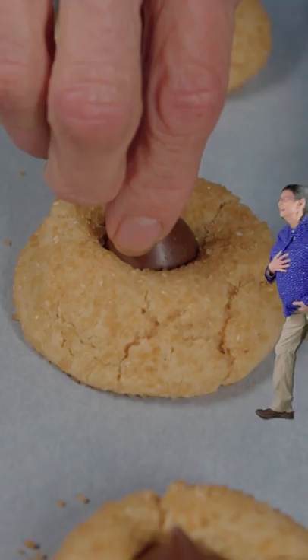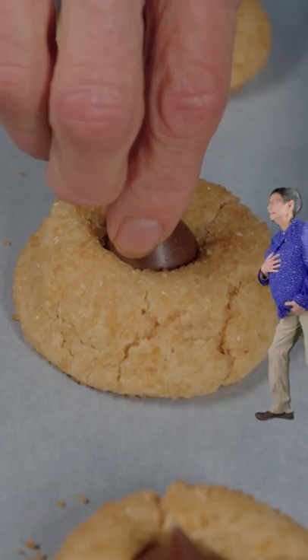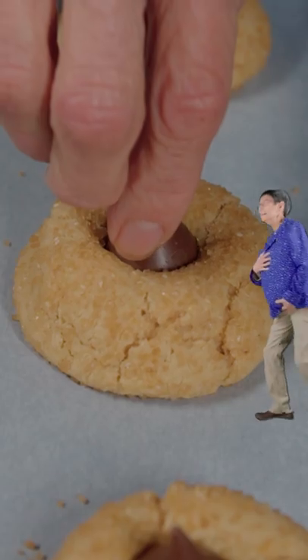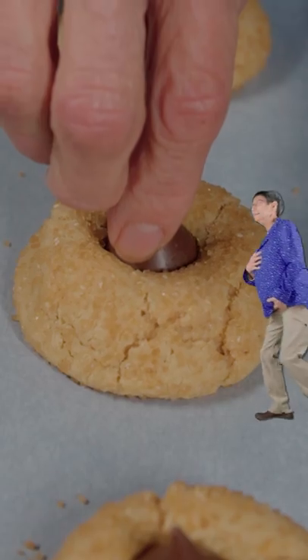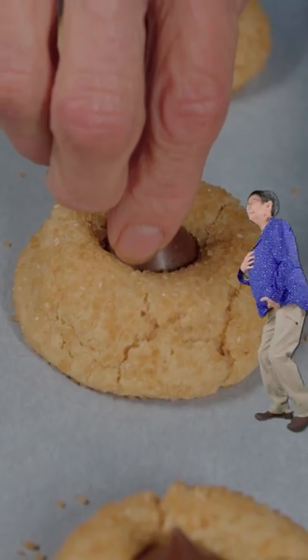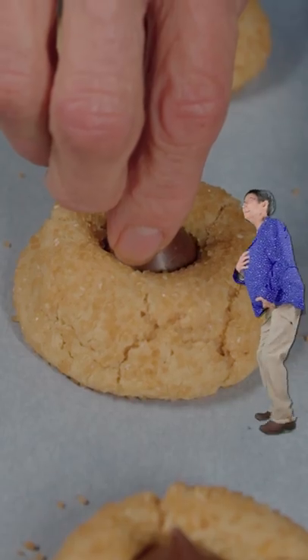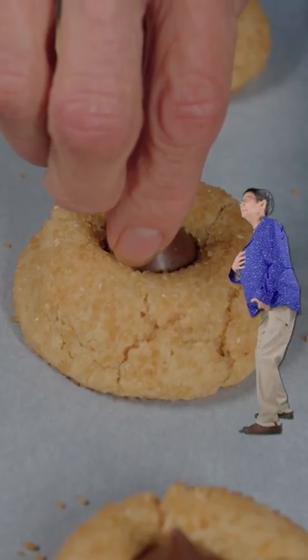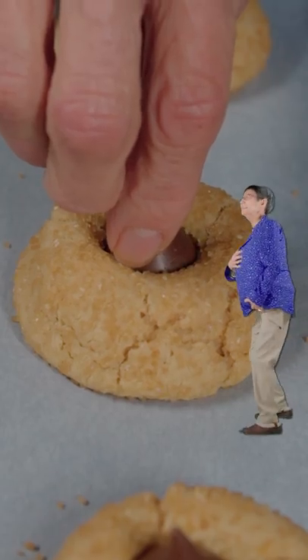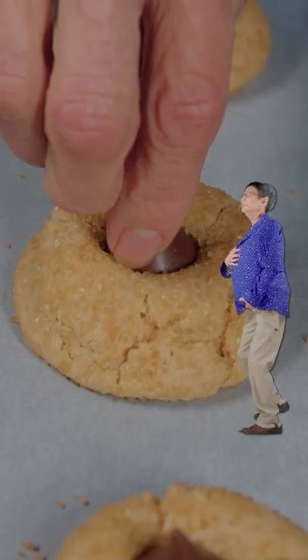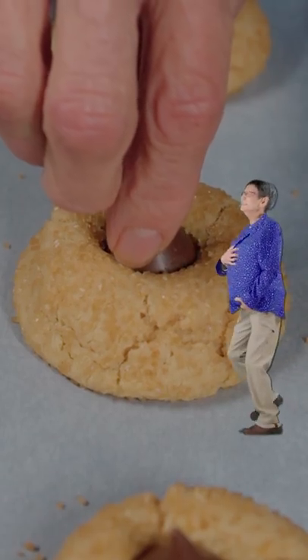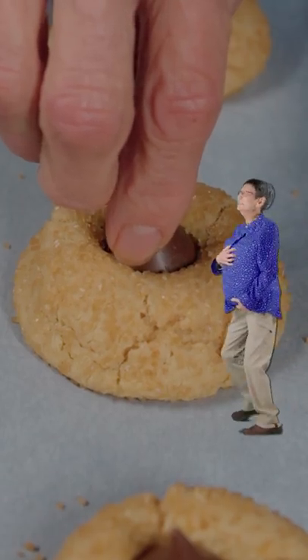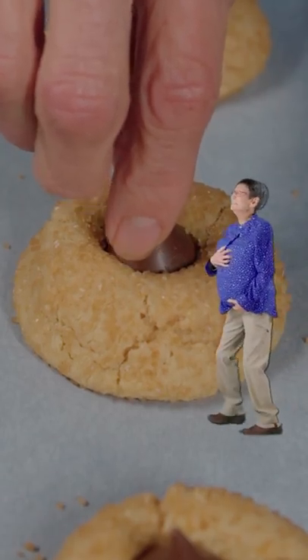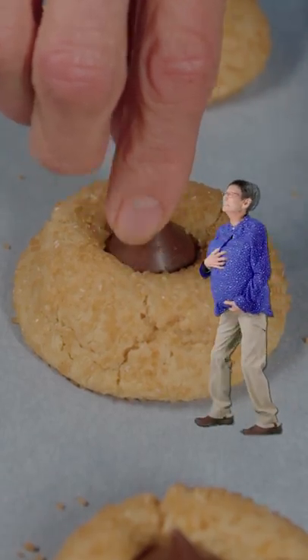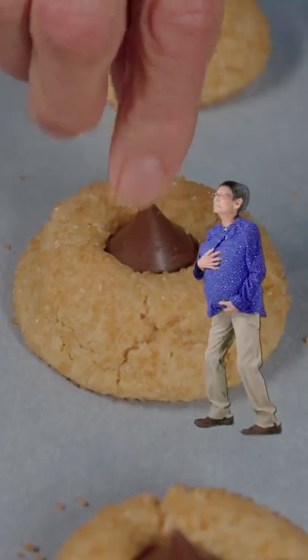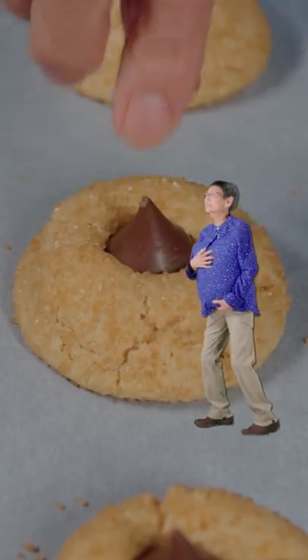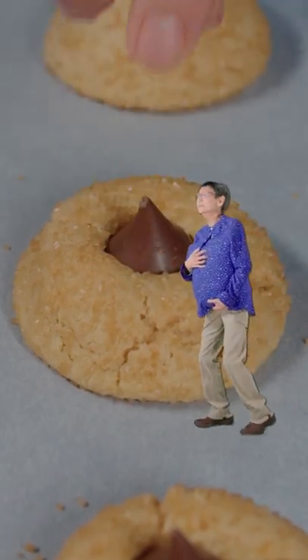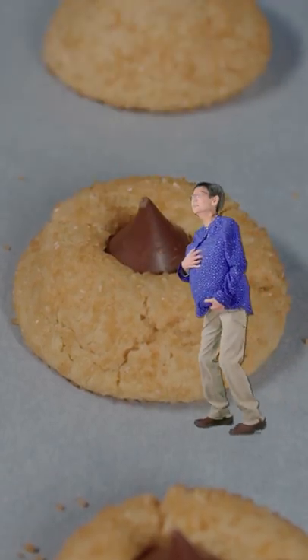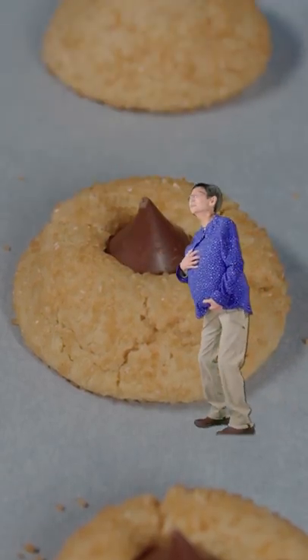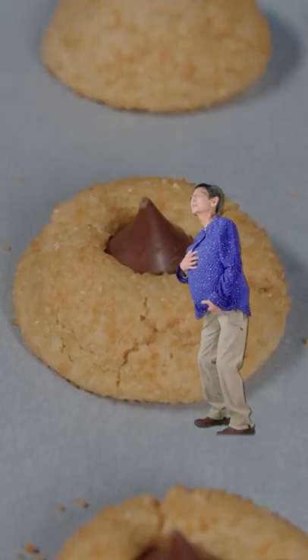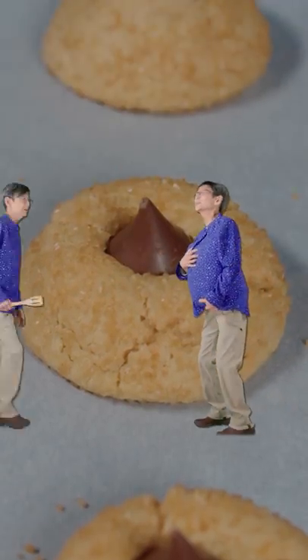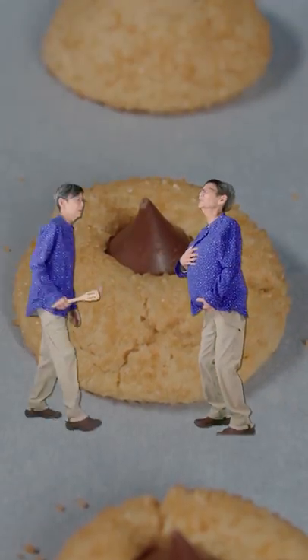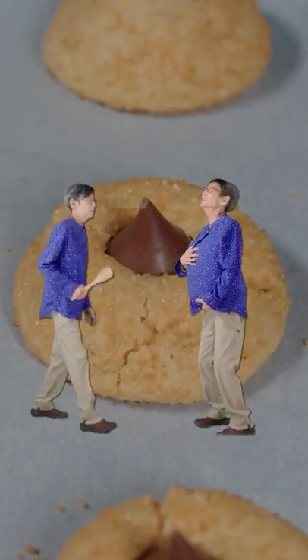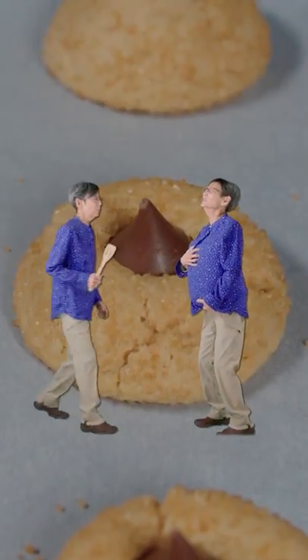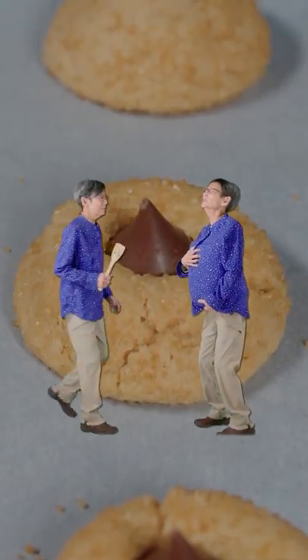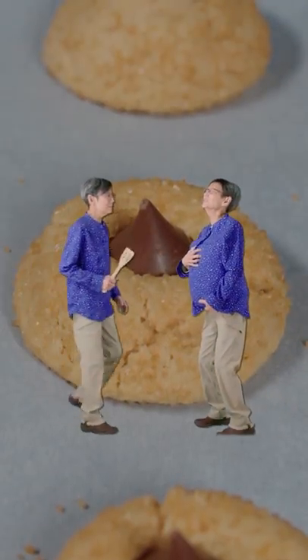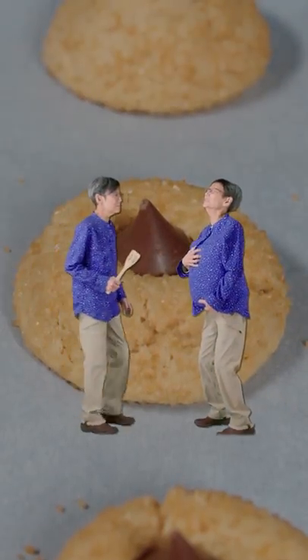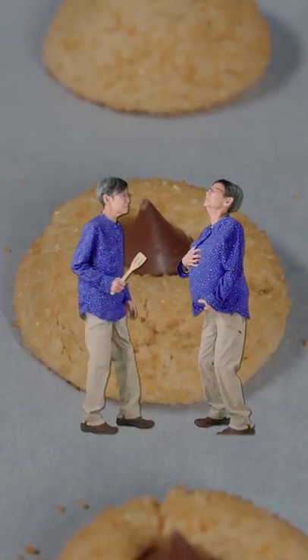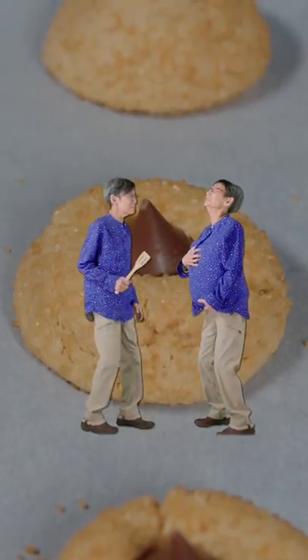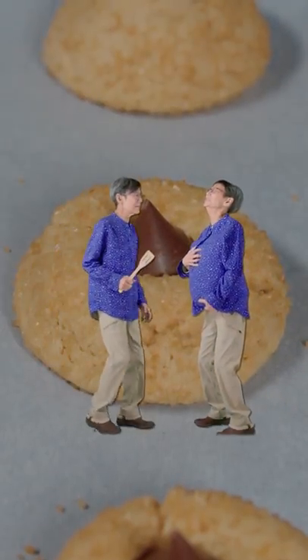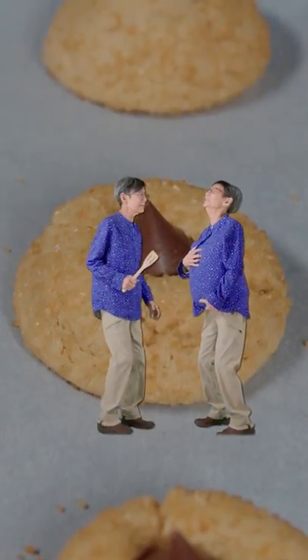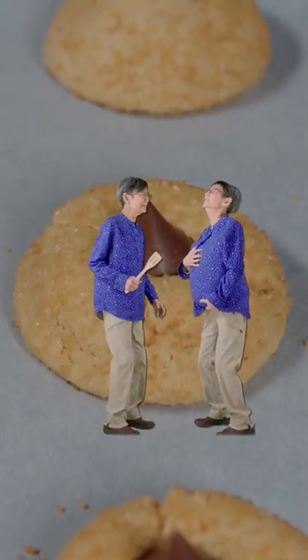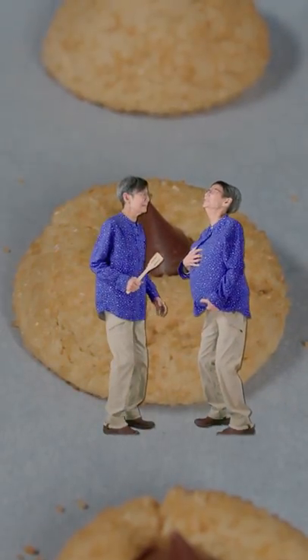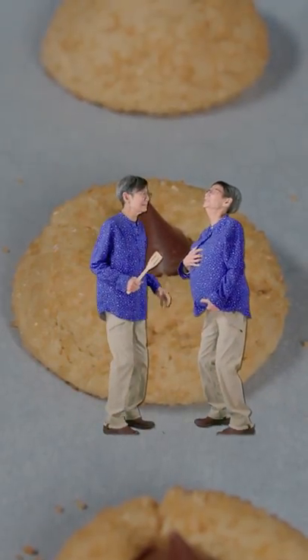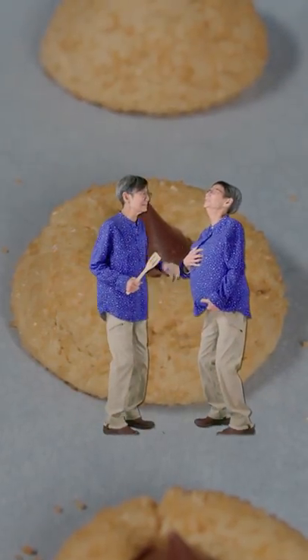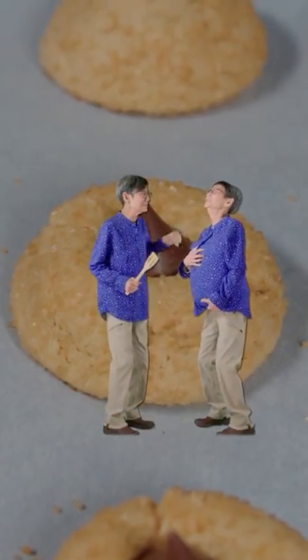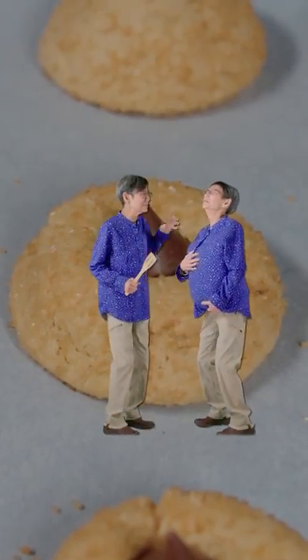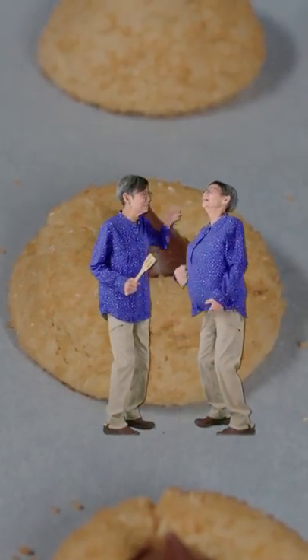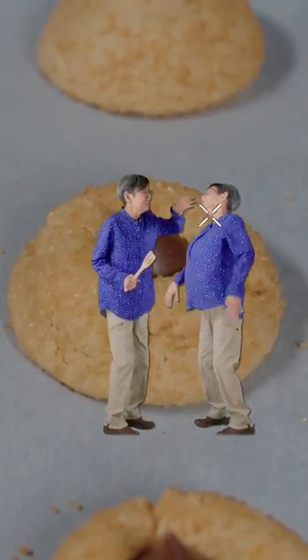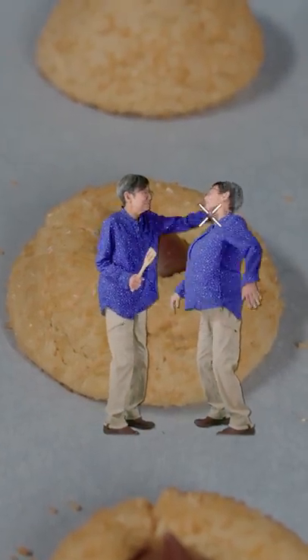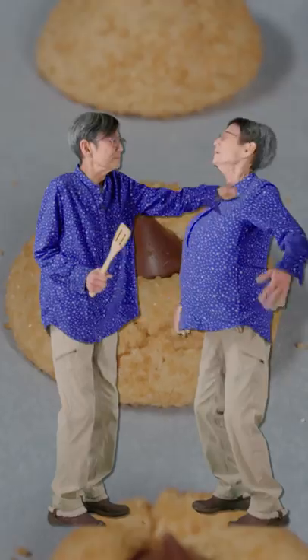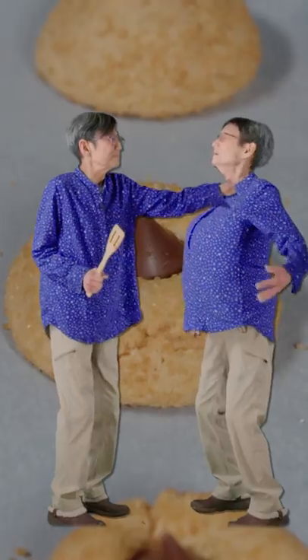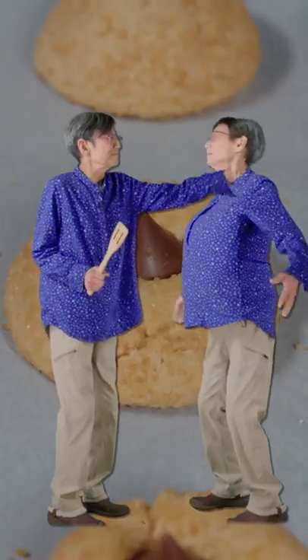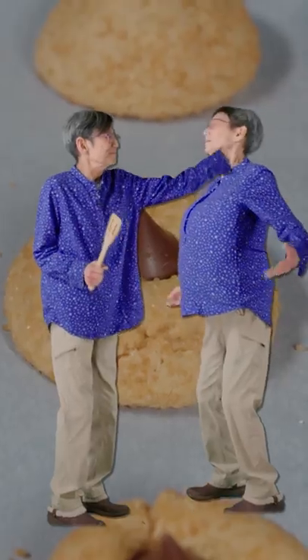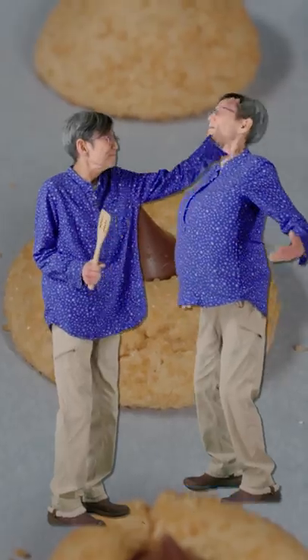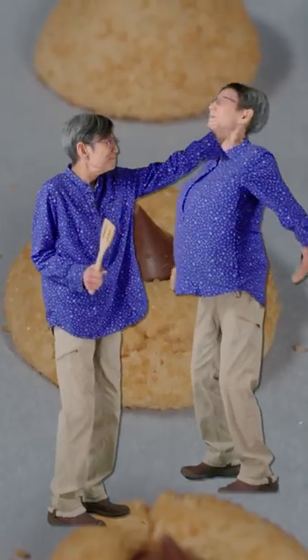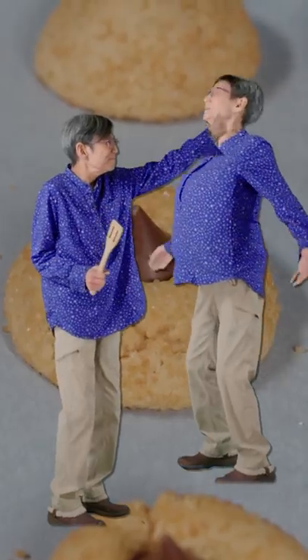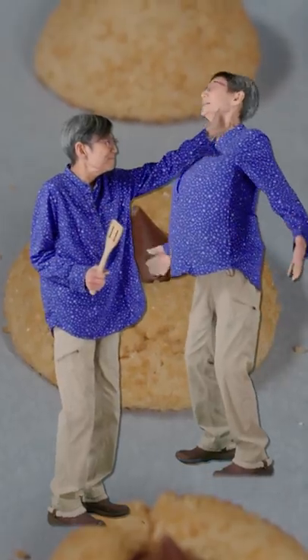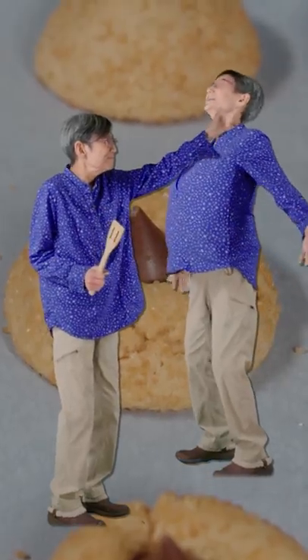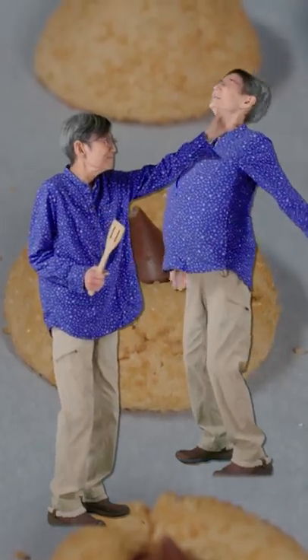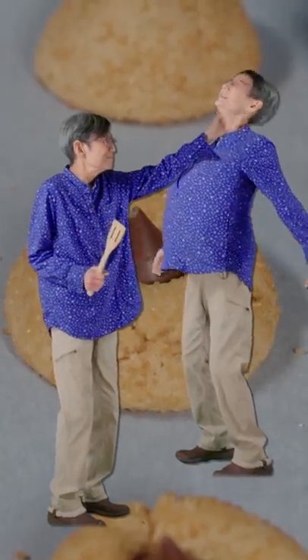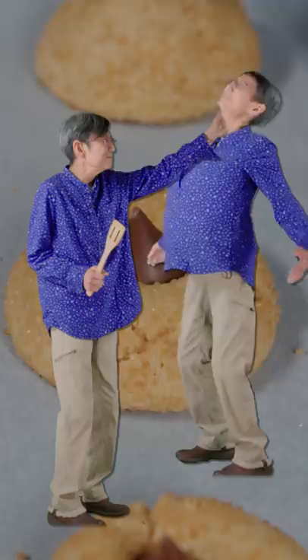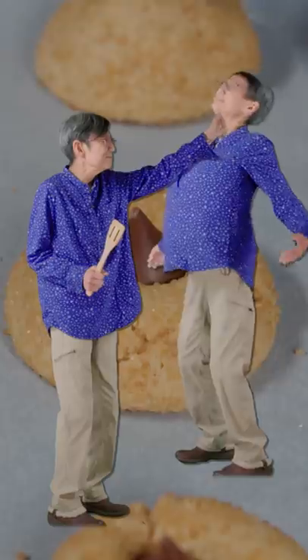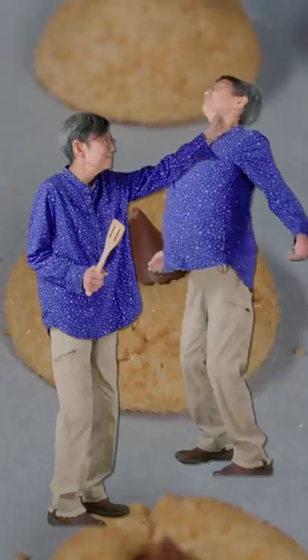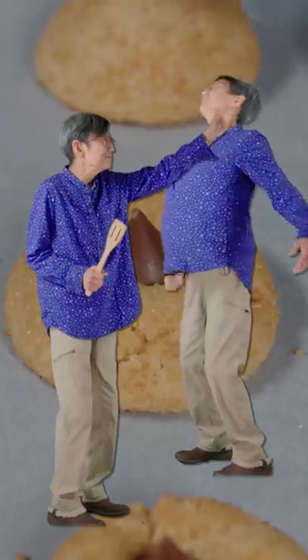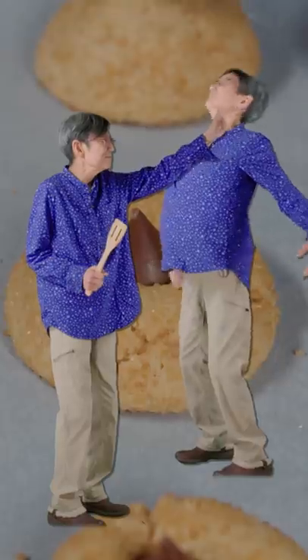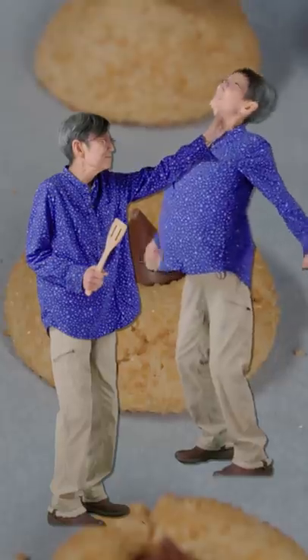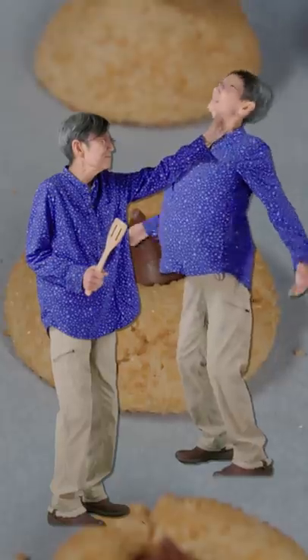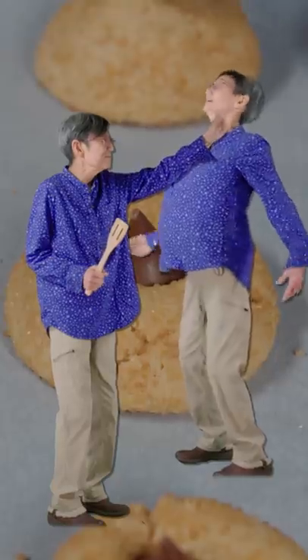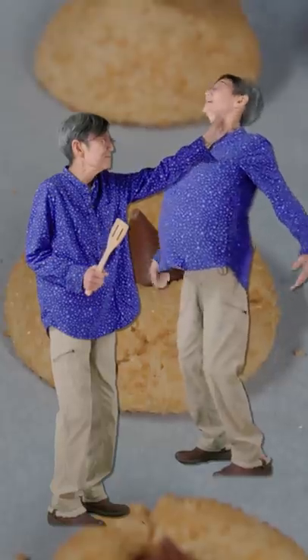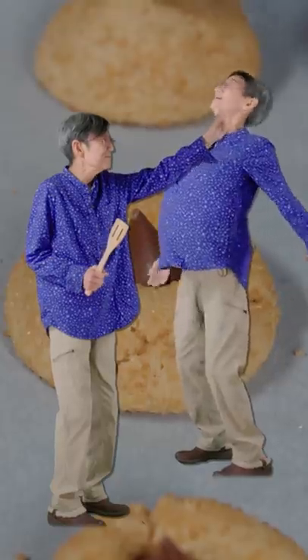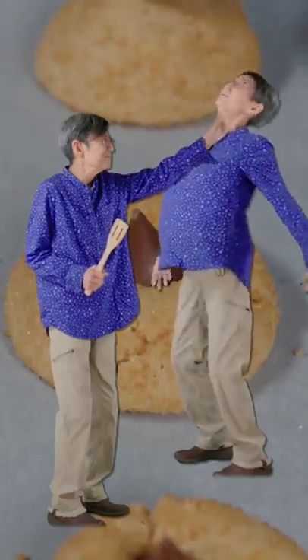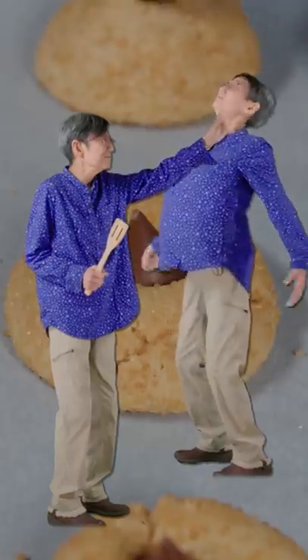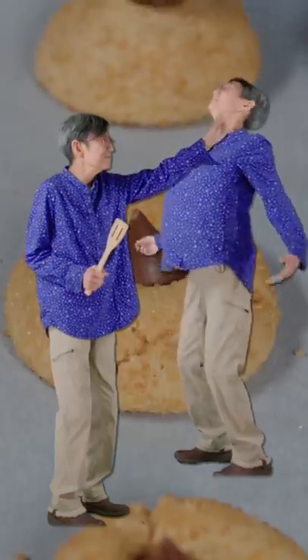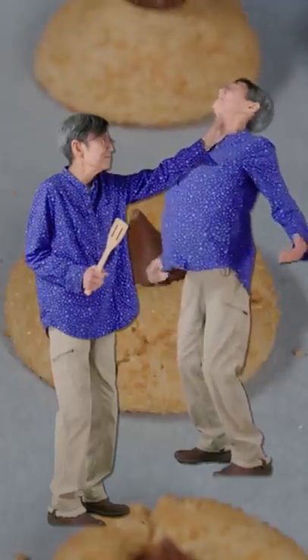I can't eat another cookie. What did you say, little Linja? Oh... oh... OK. I'll have one.